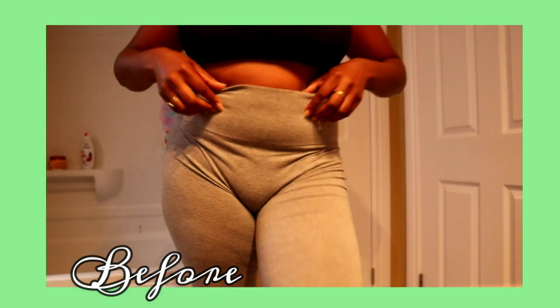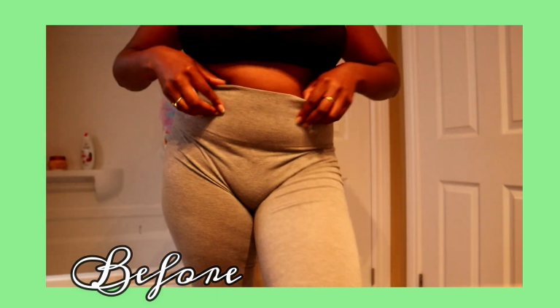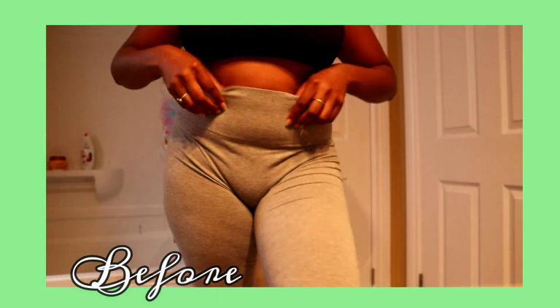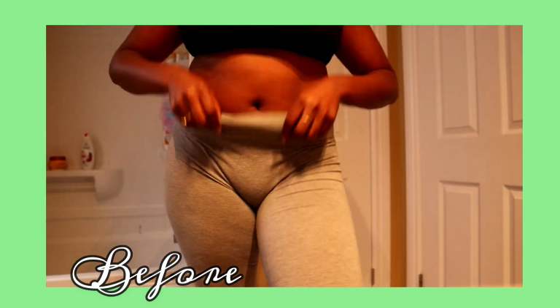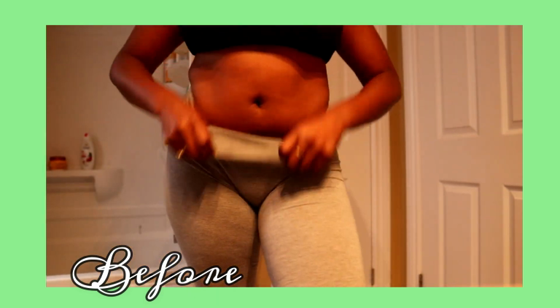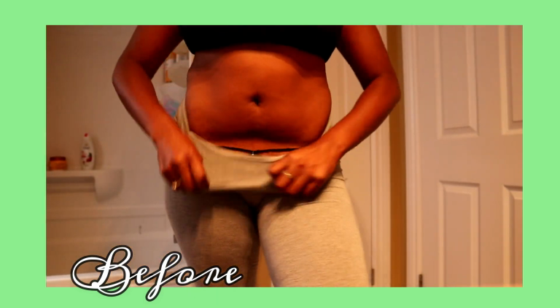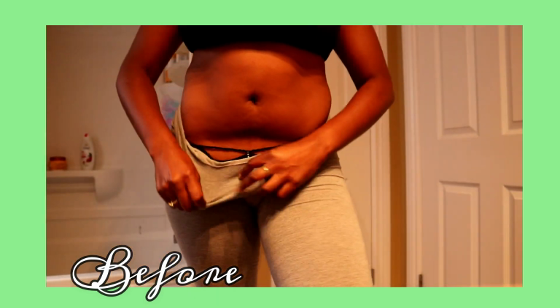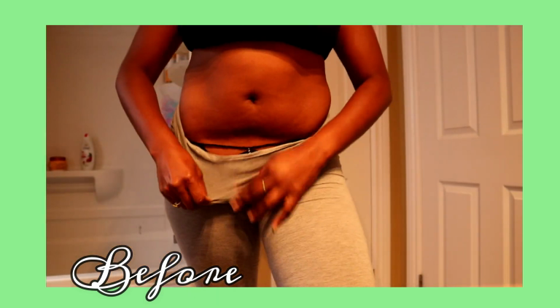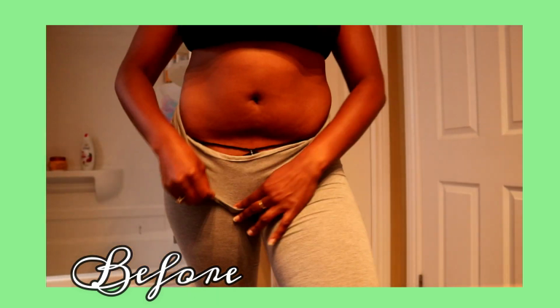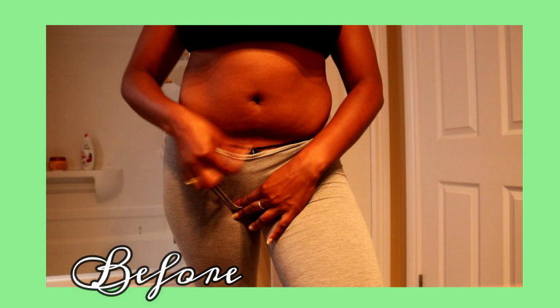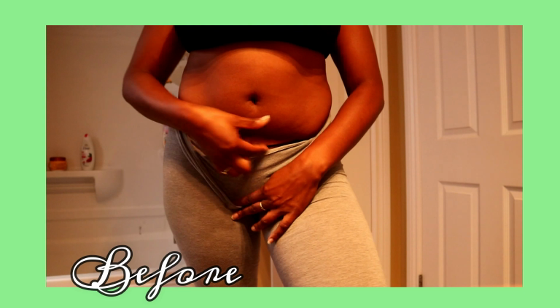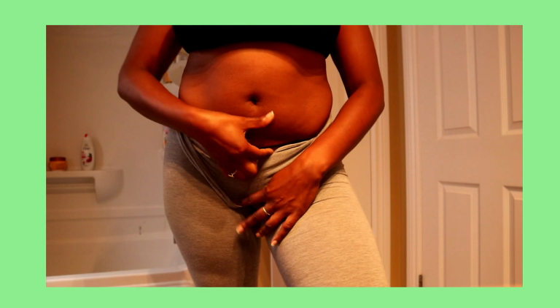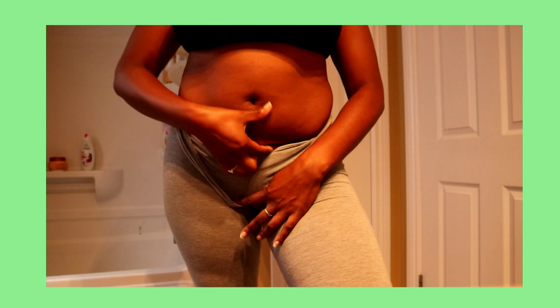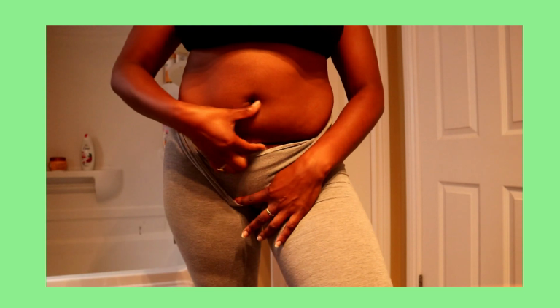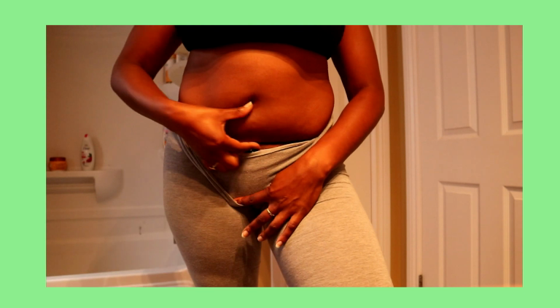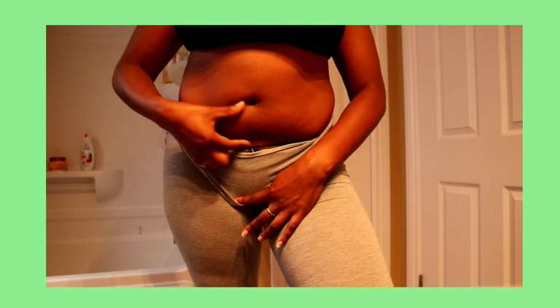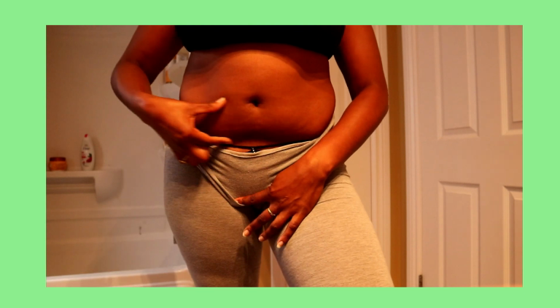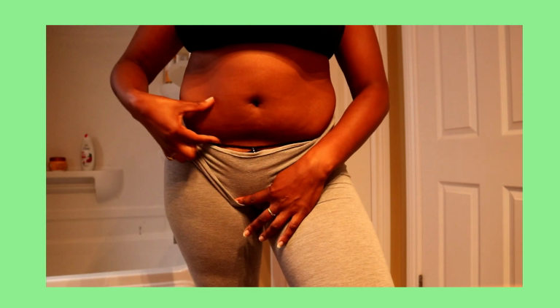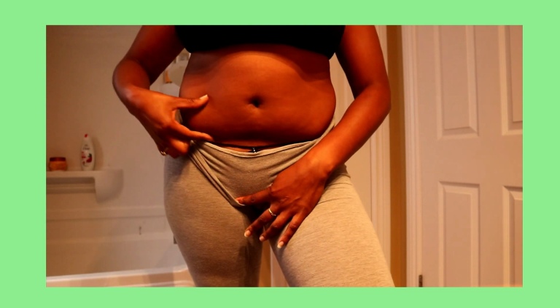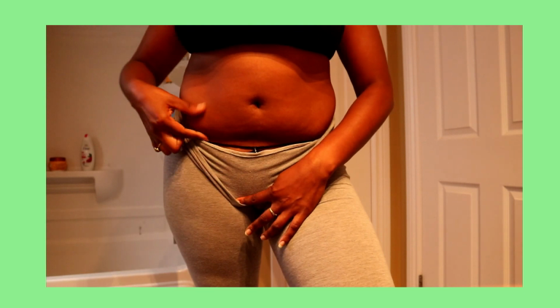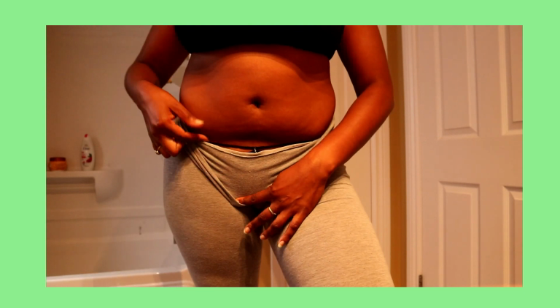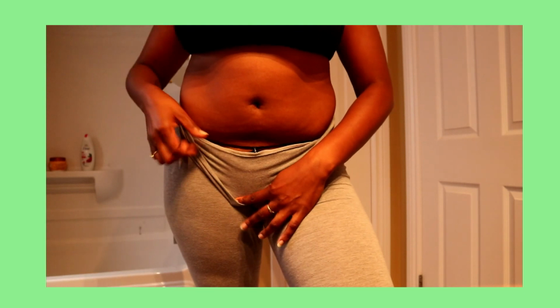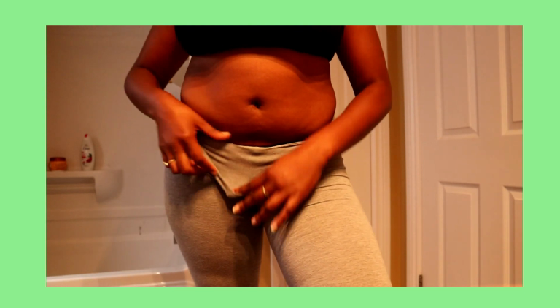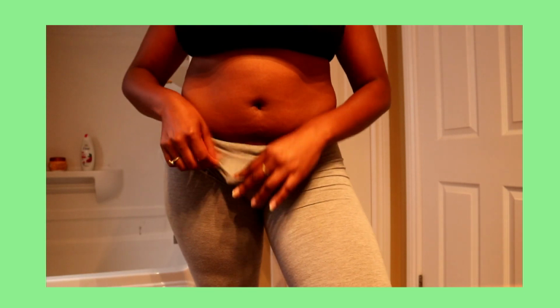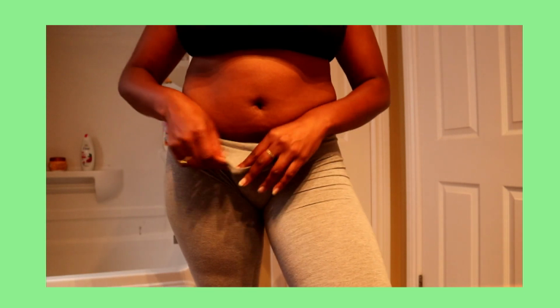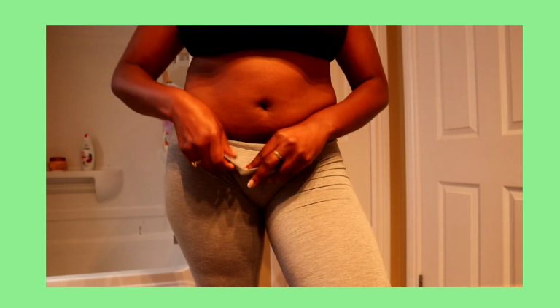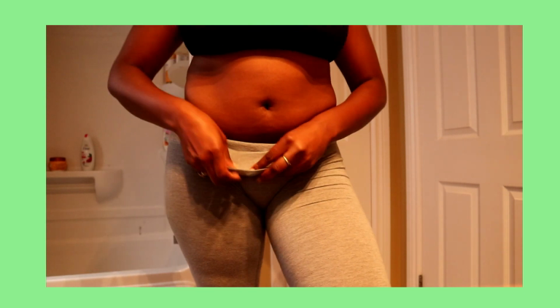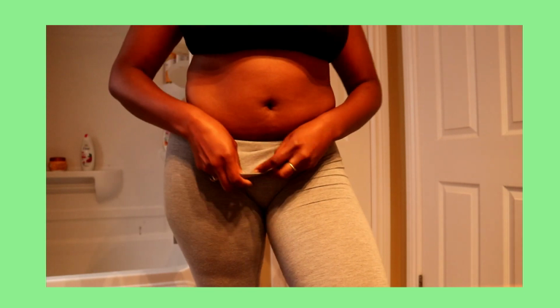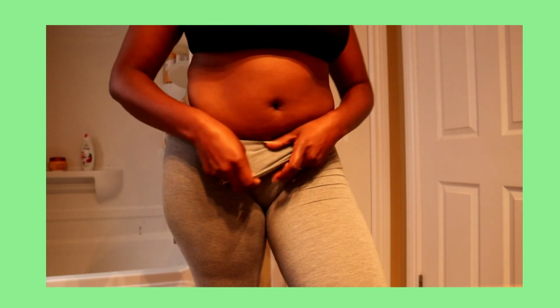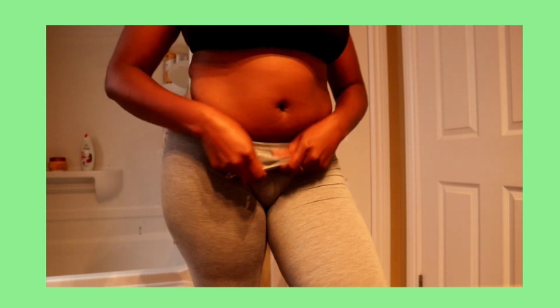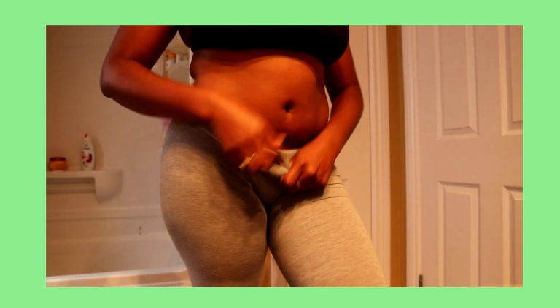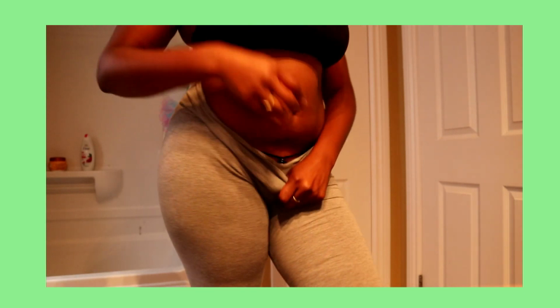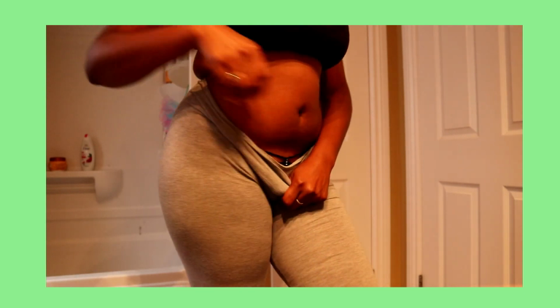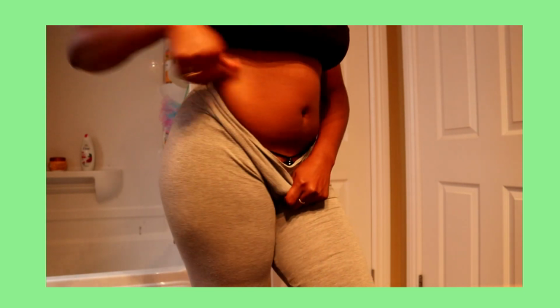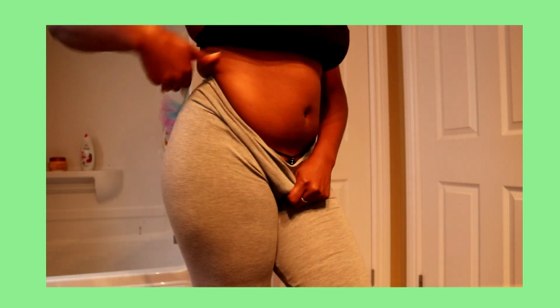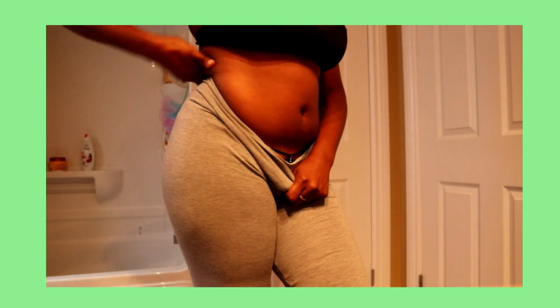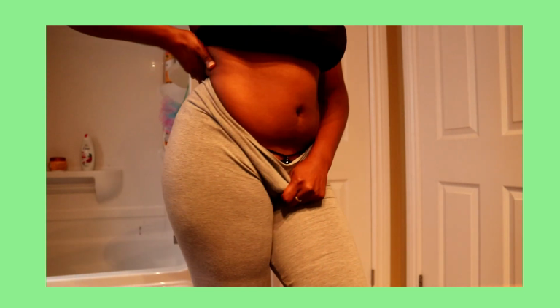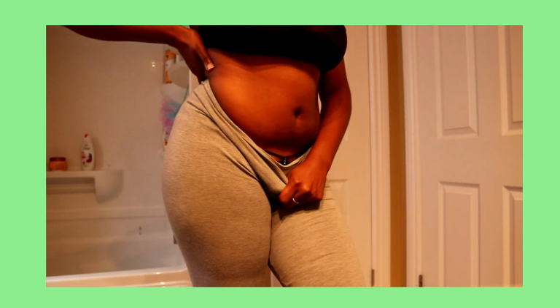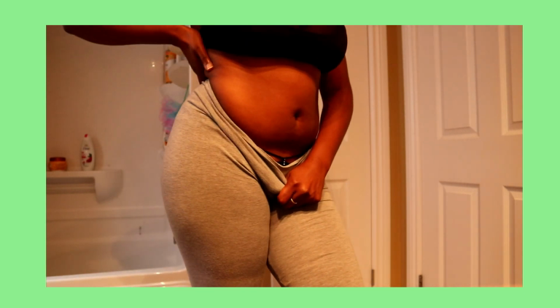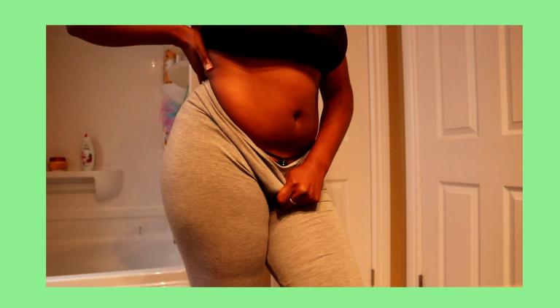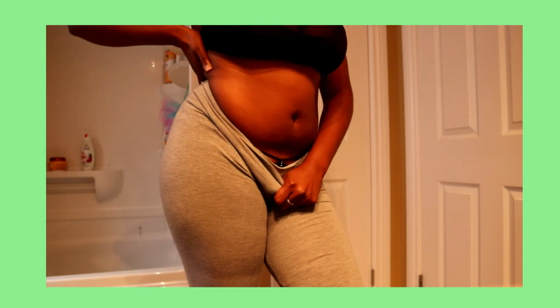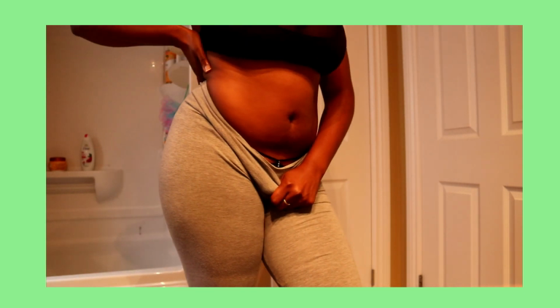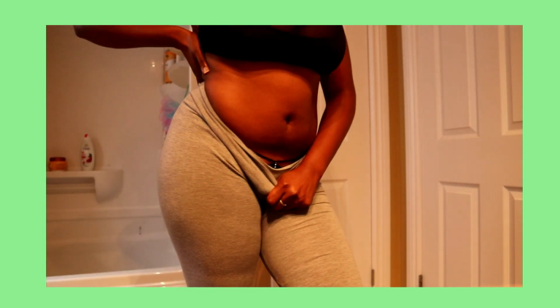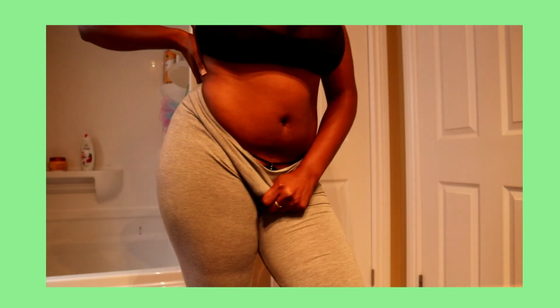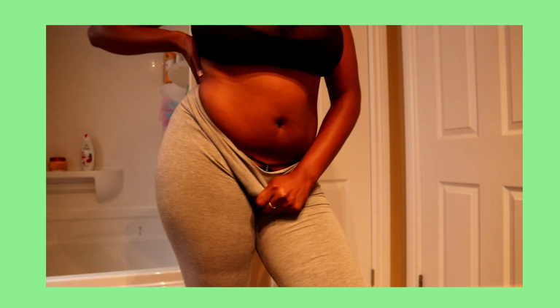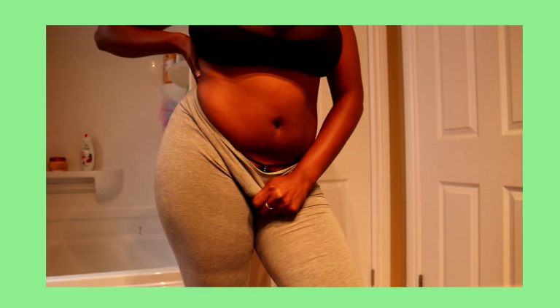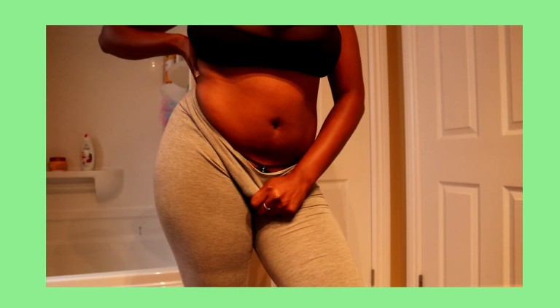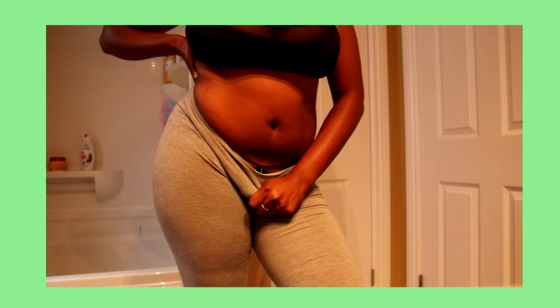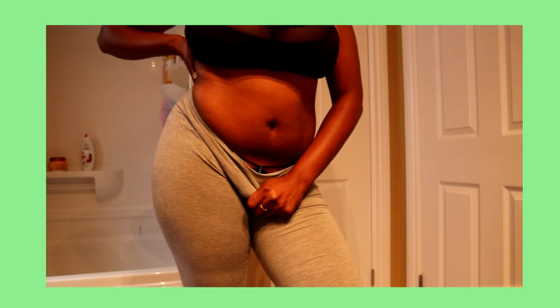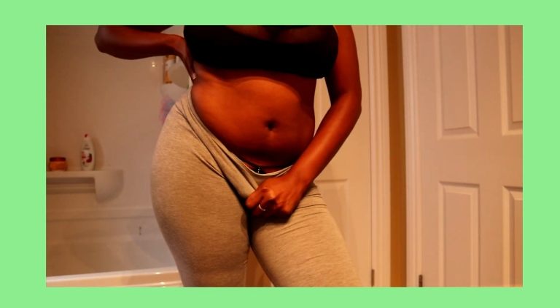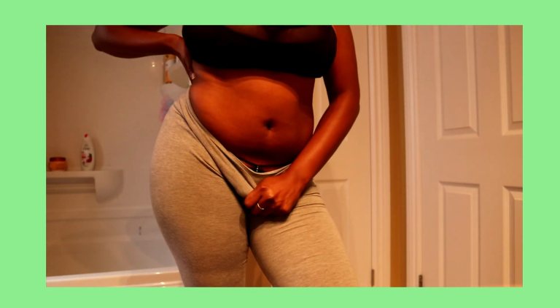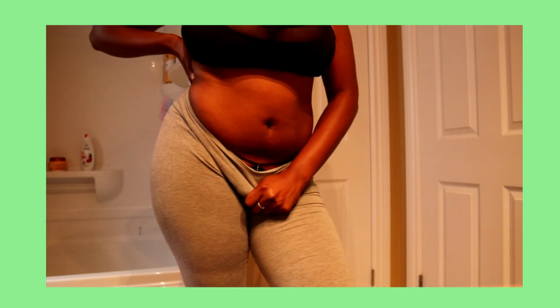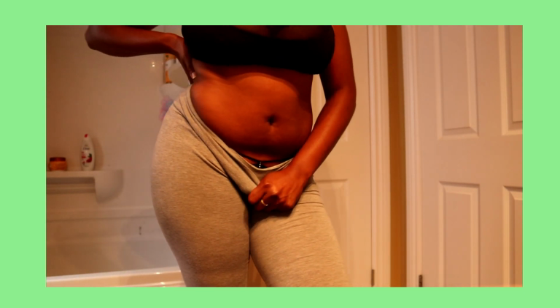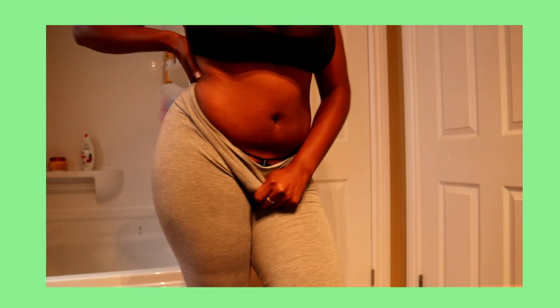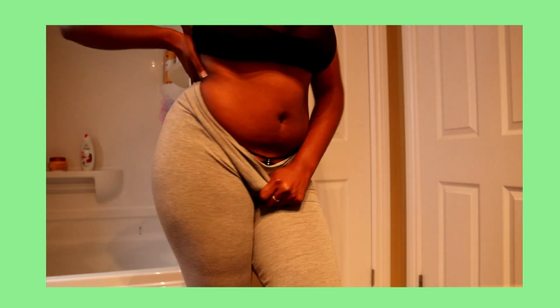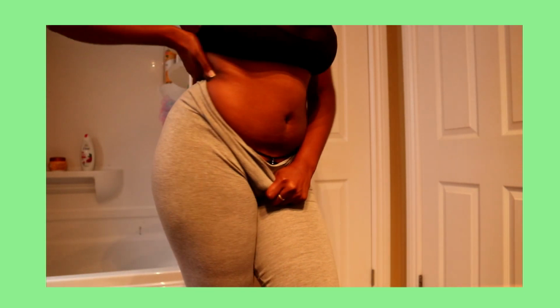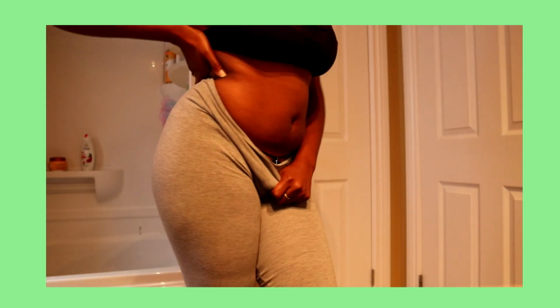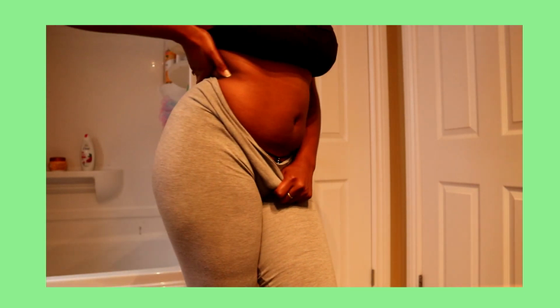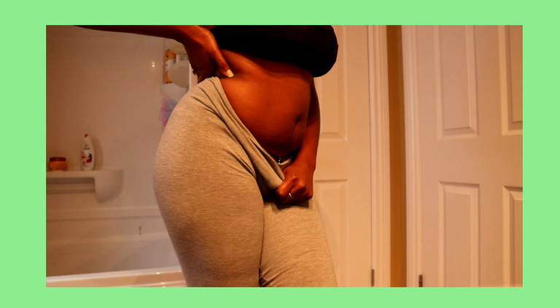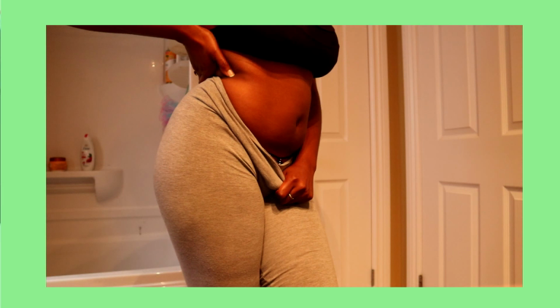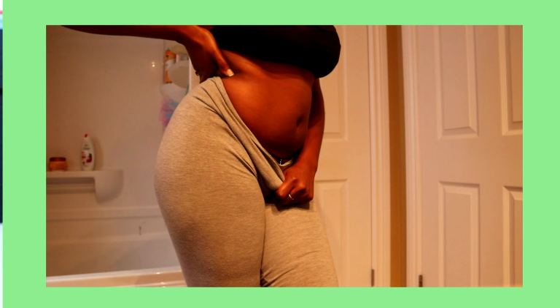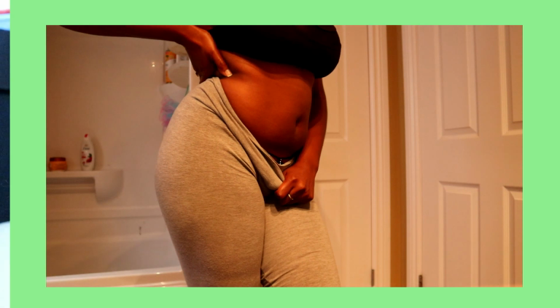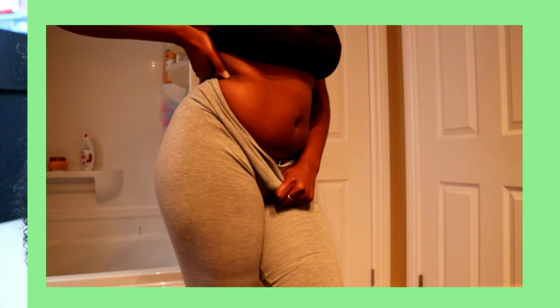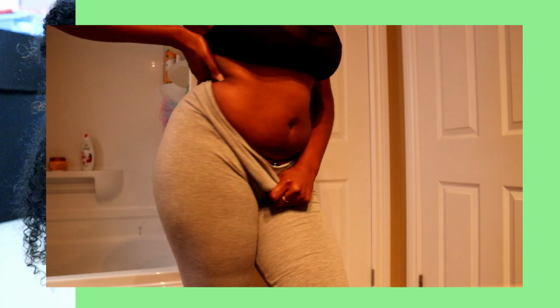I am very body positive and I love all my curves, but there's always room for a little challenge and improvement.